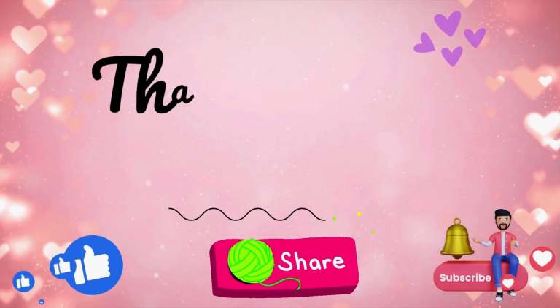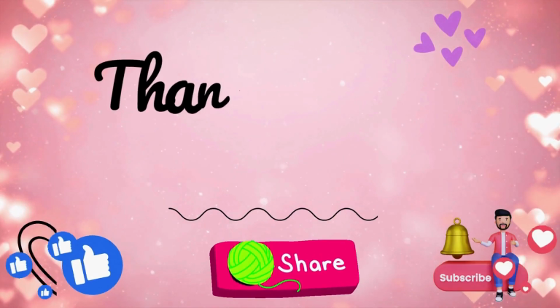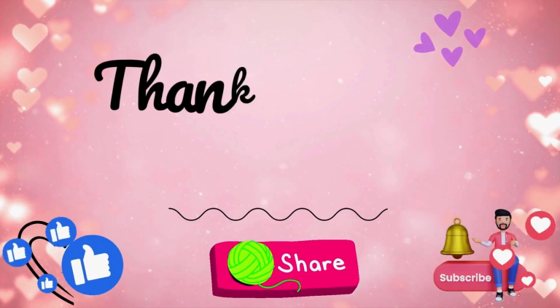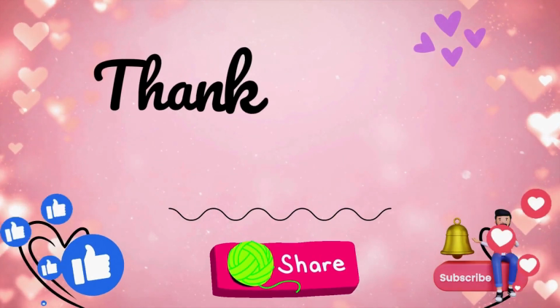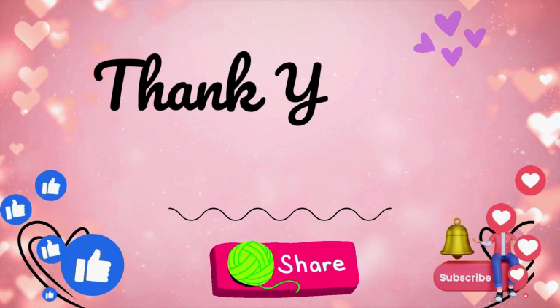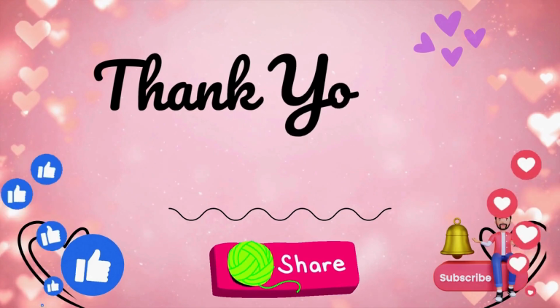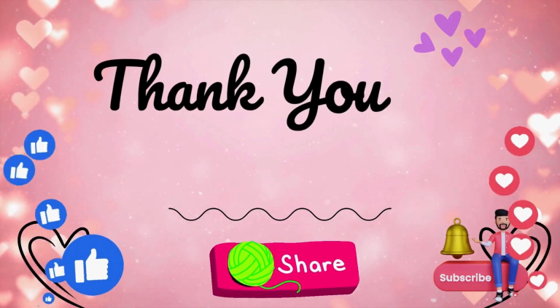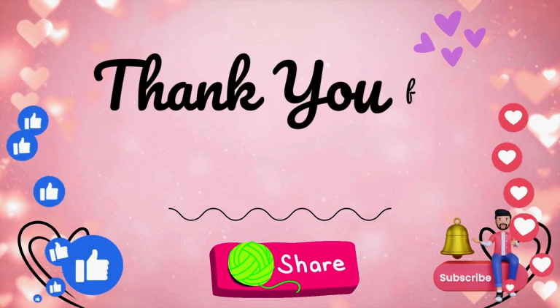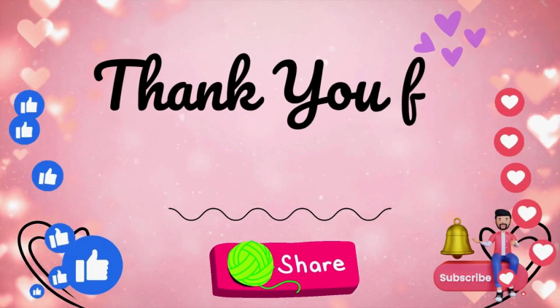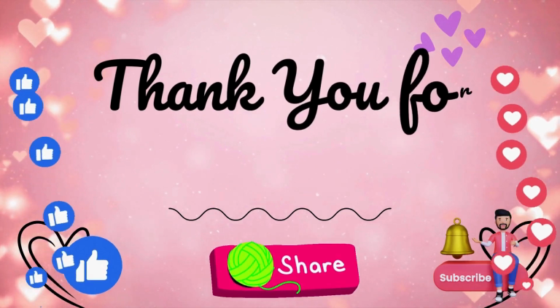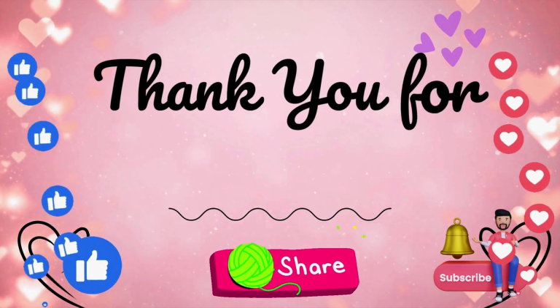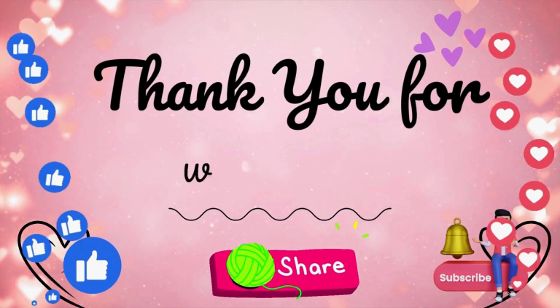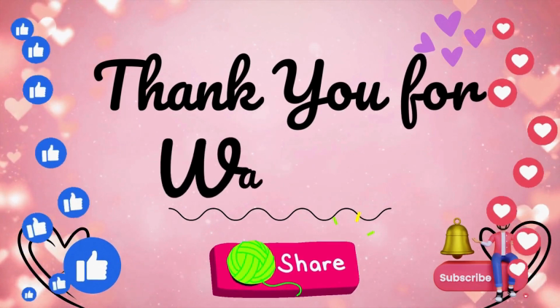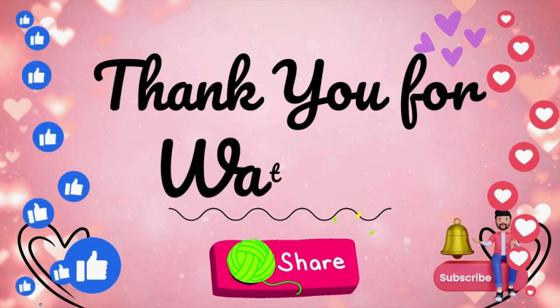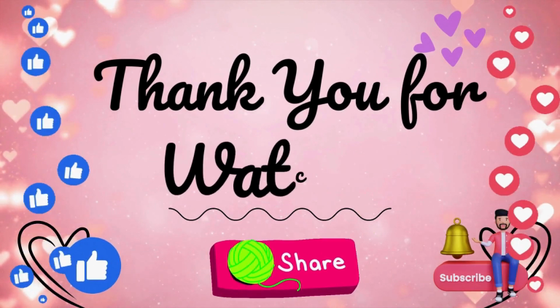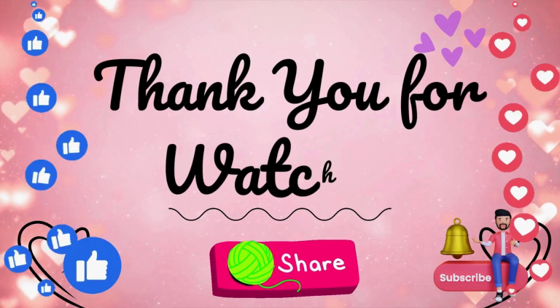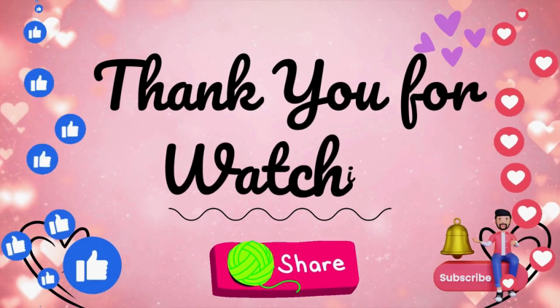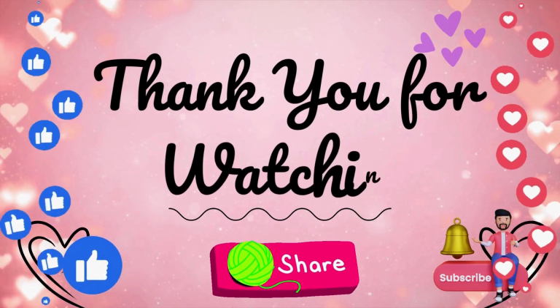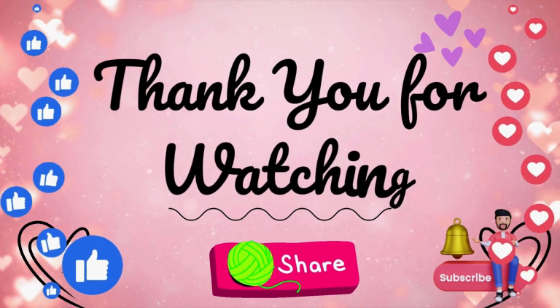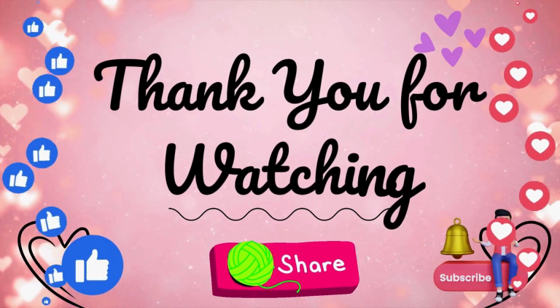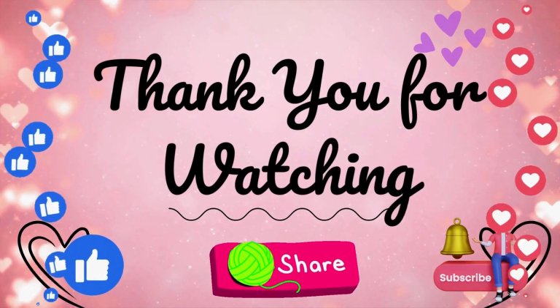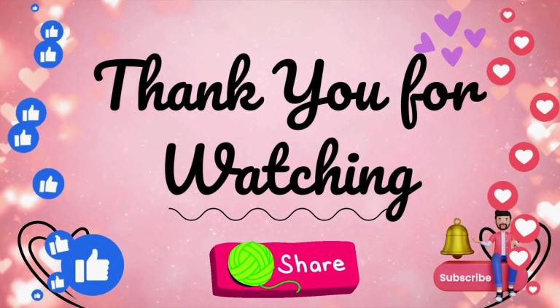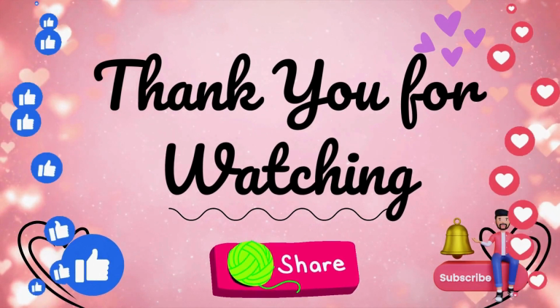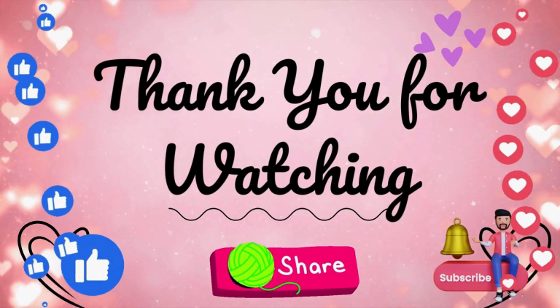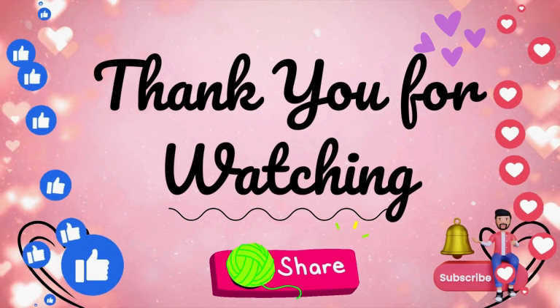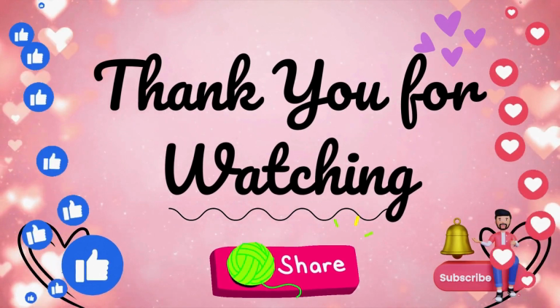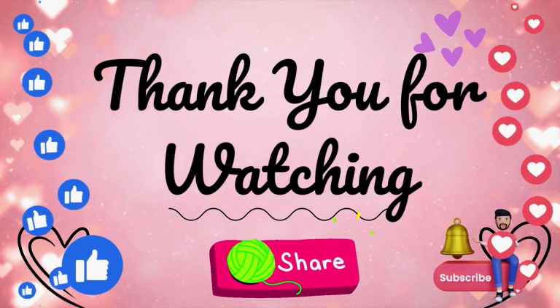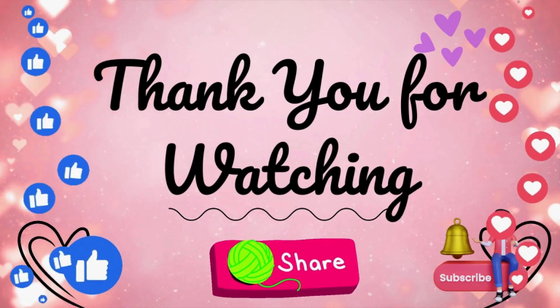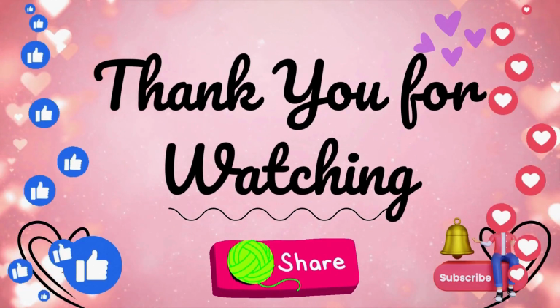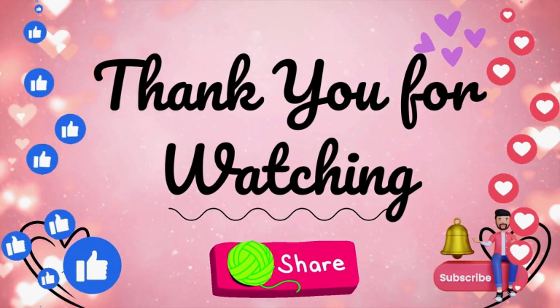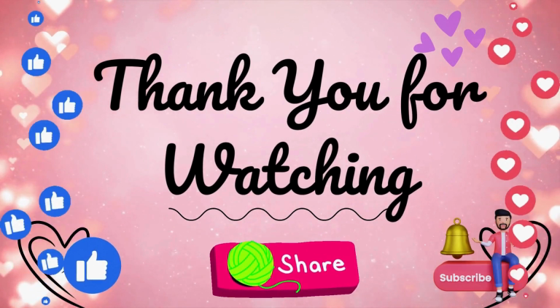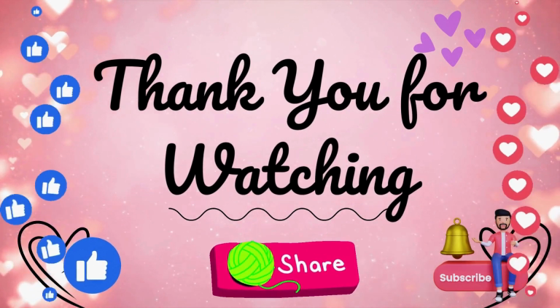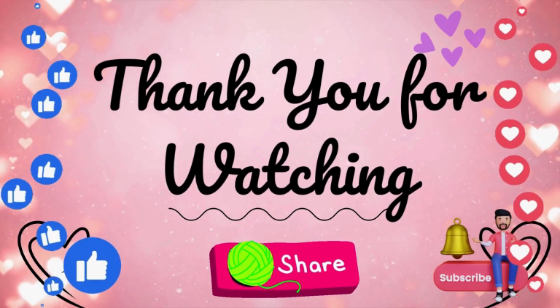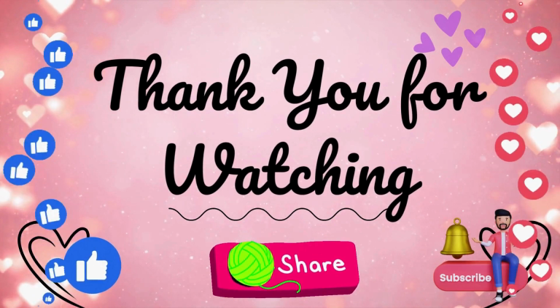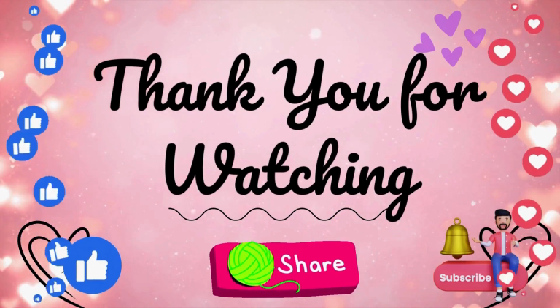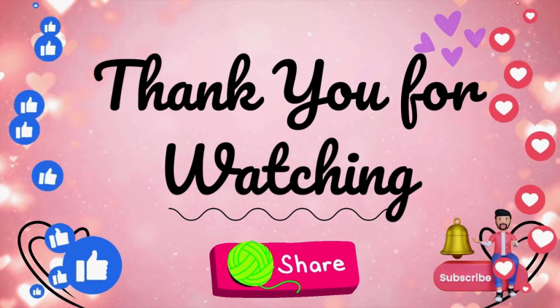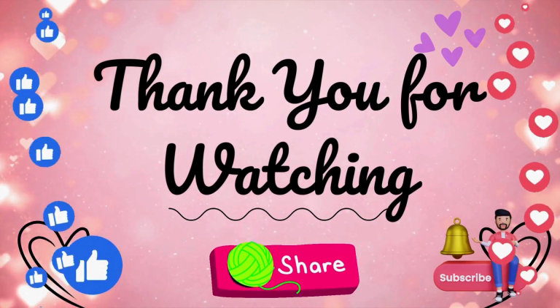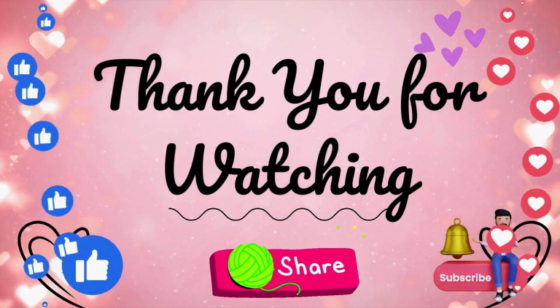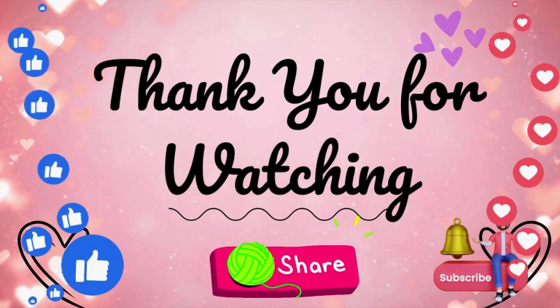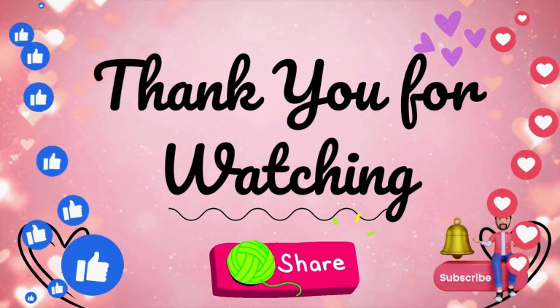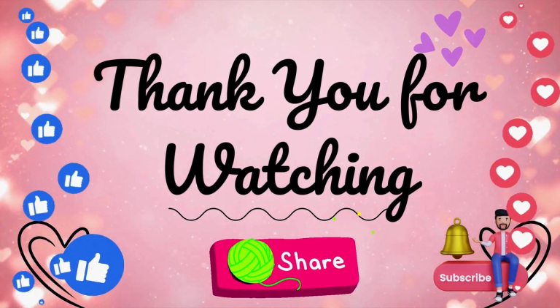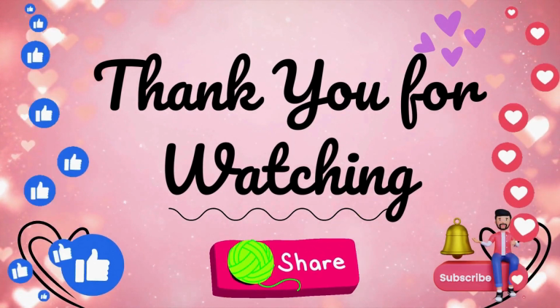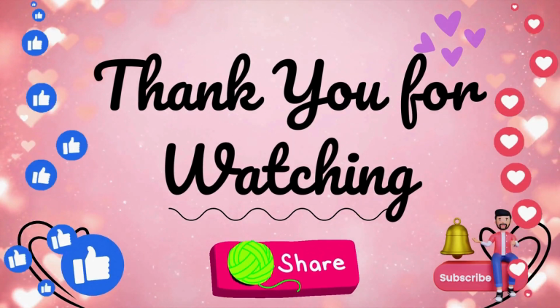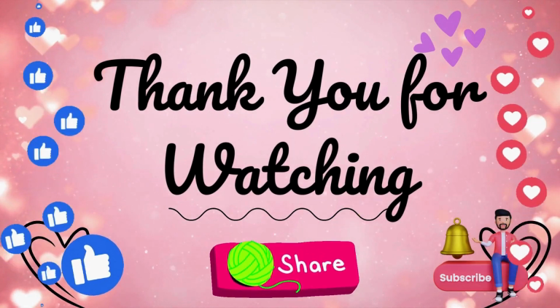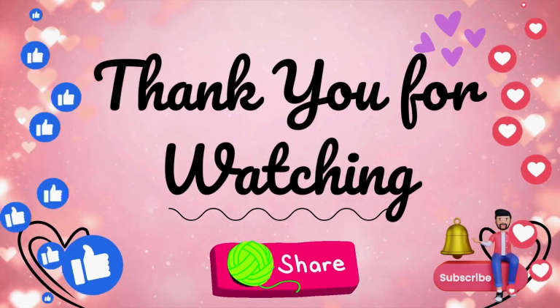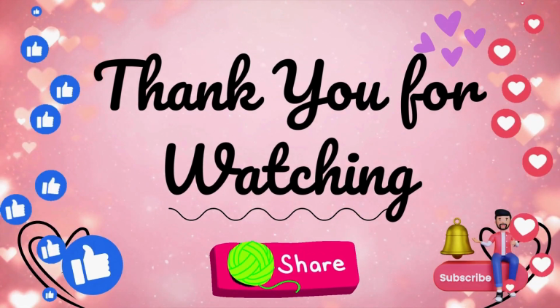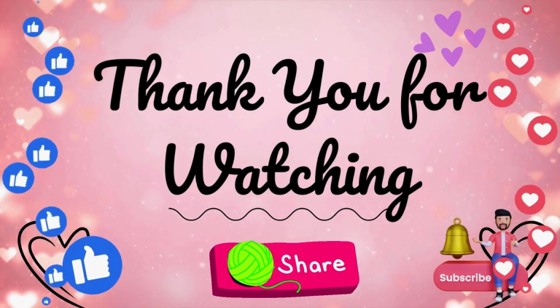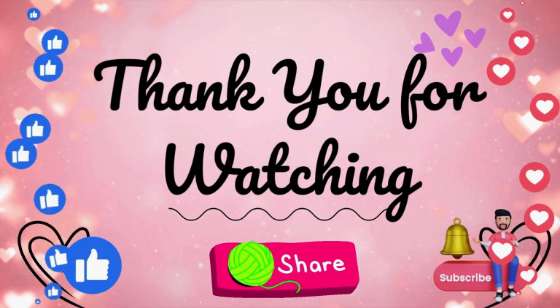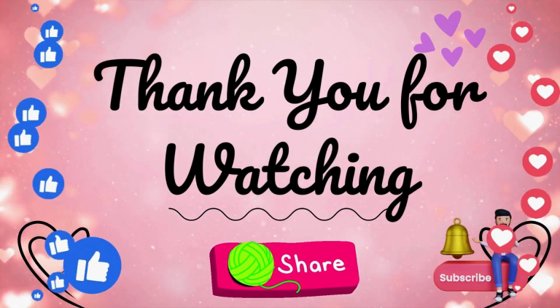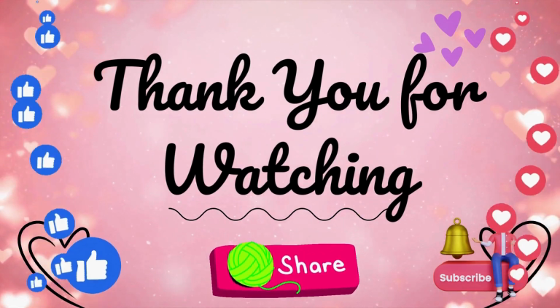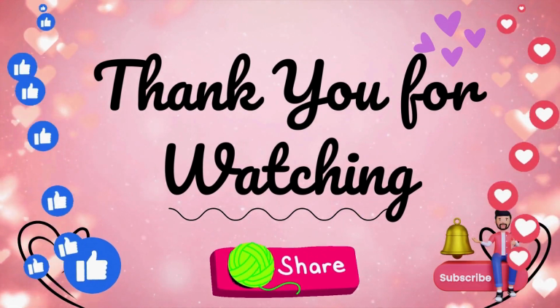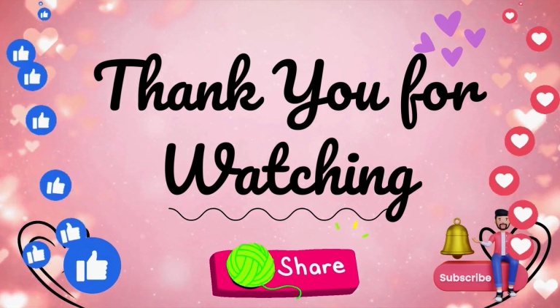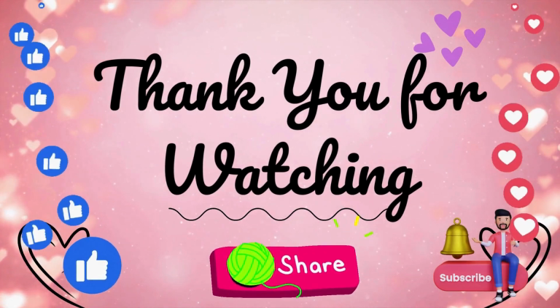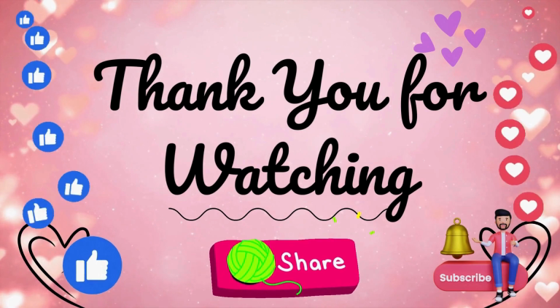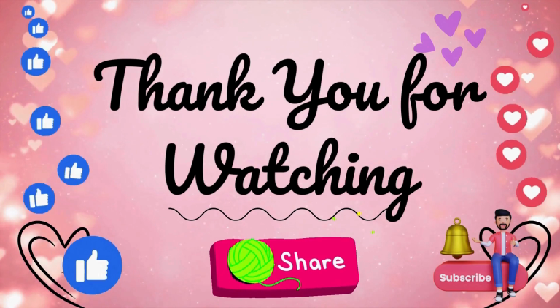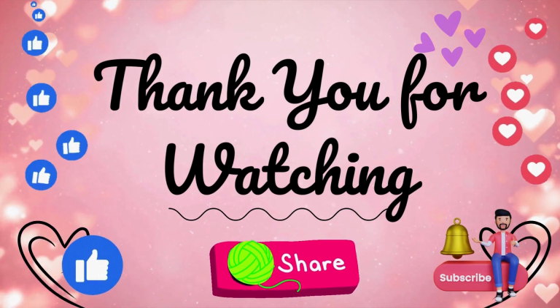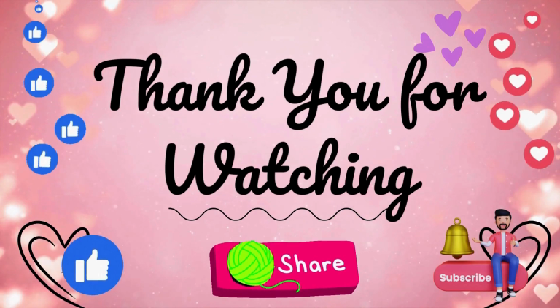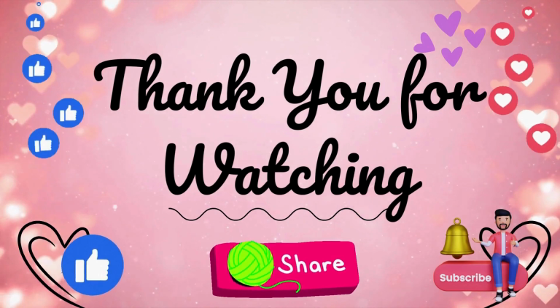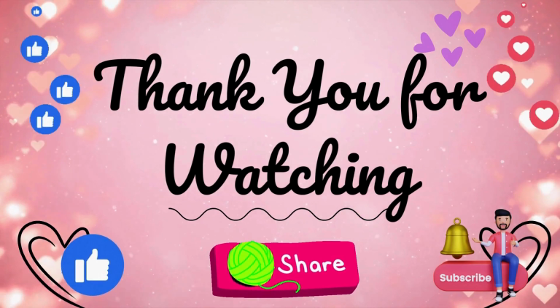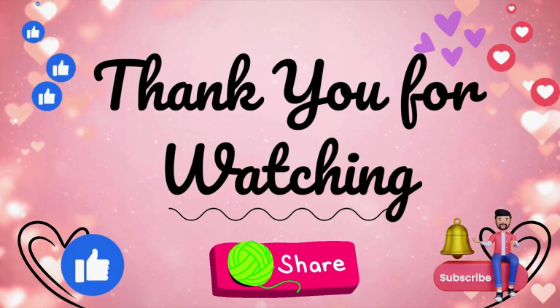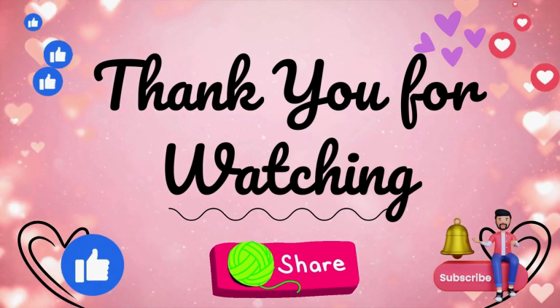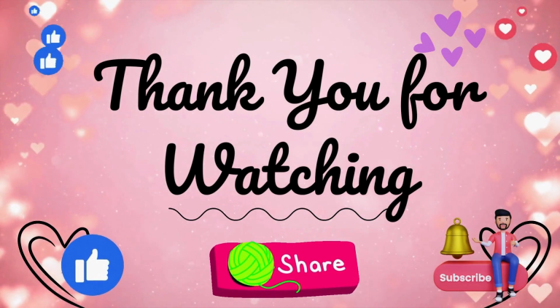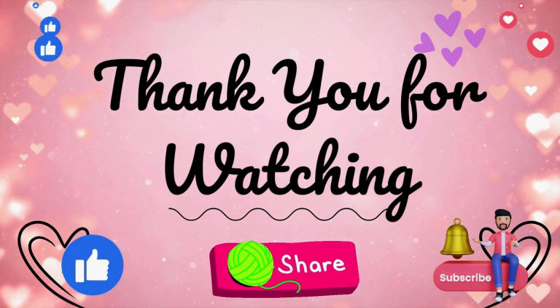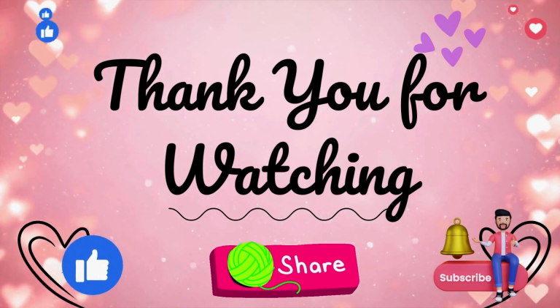Thank you all for watching. Hope you are enjoying the video, and don't forget to like, share, and subscribe to my channel for more kids' content.